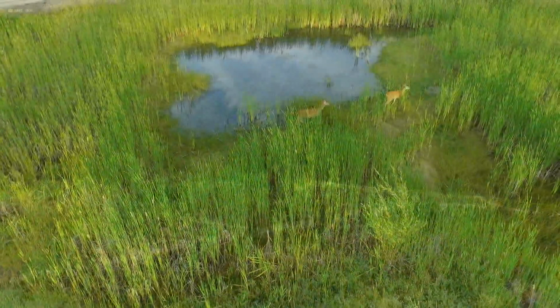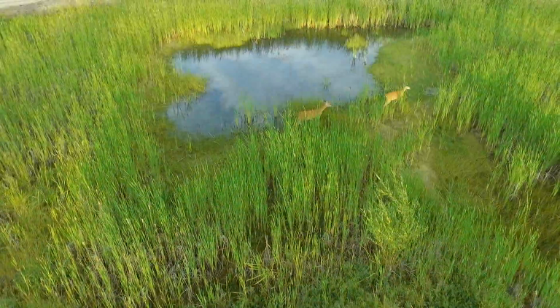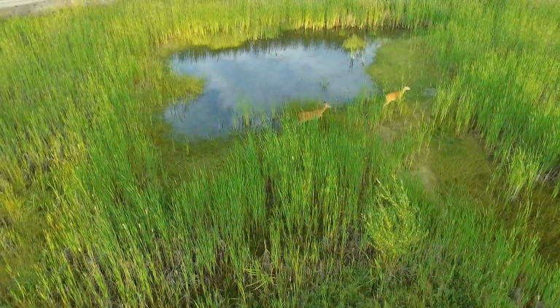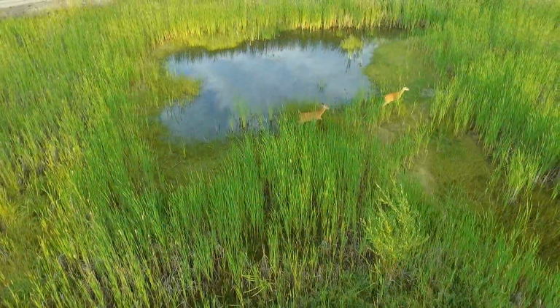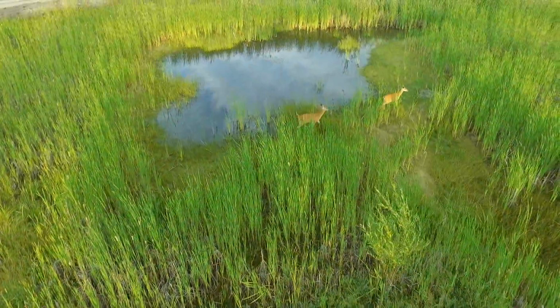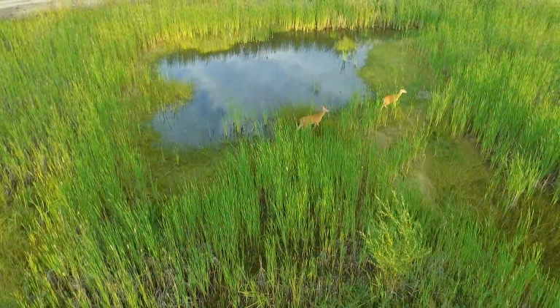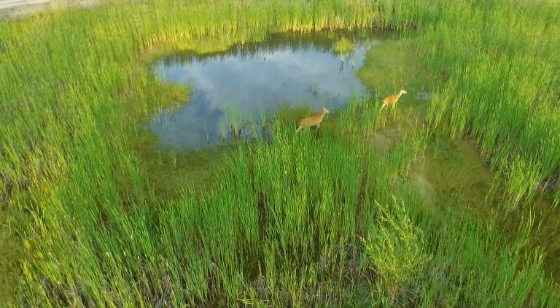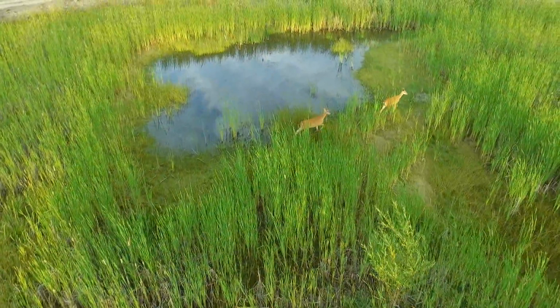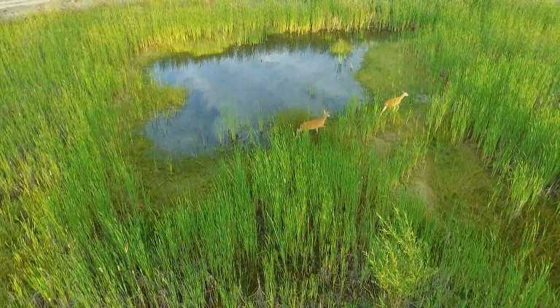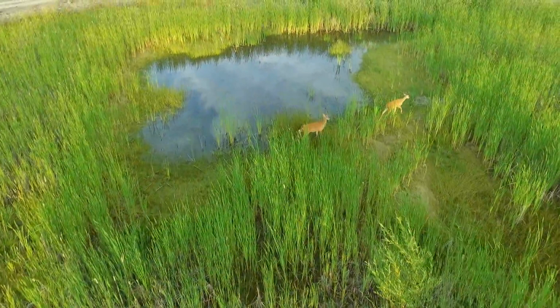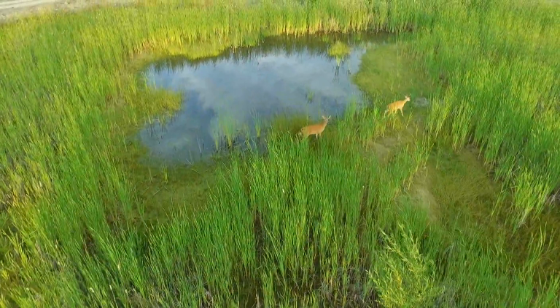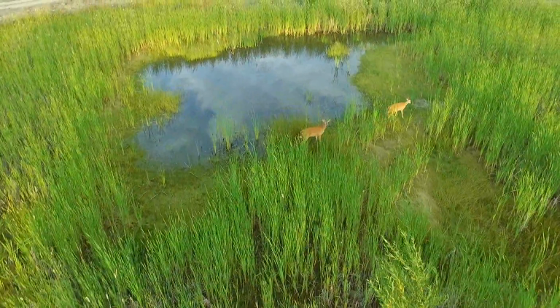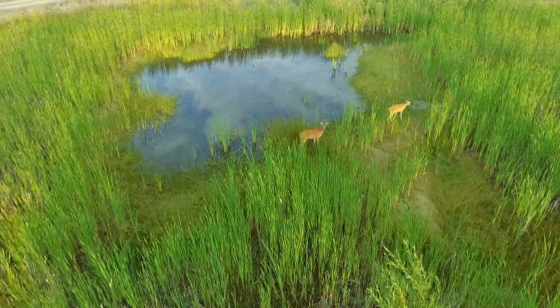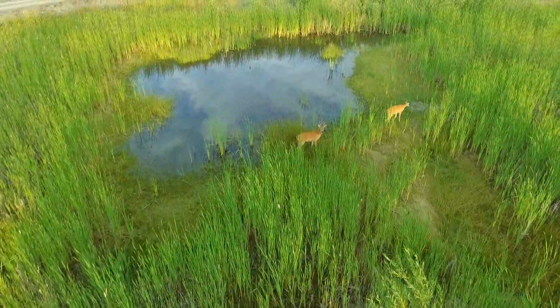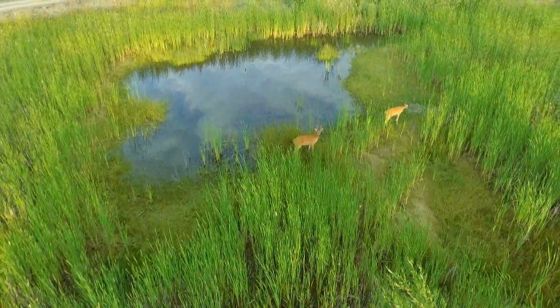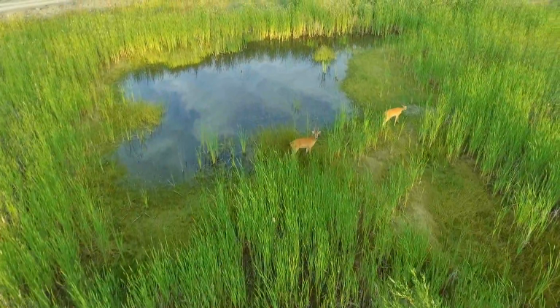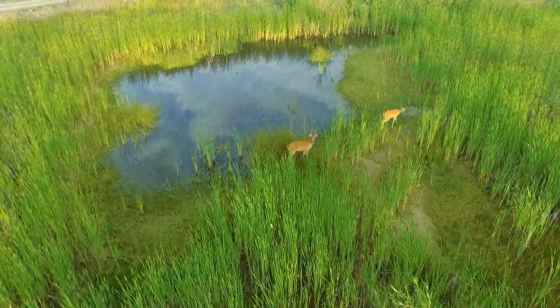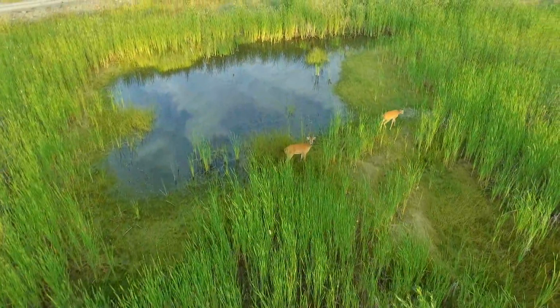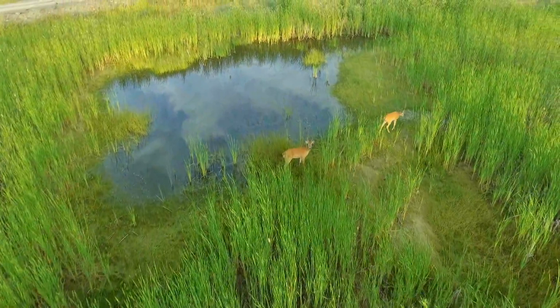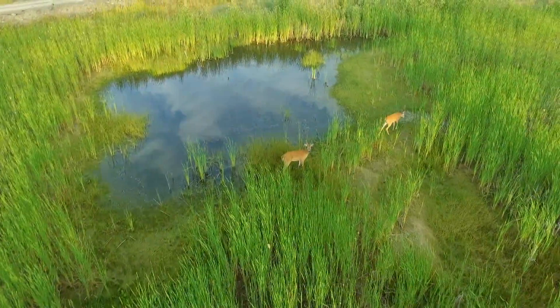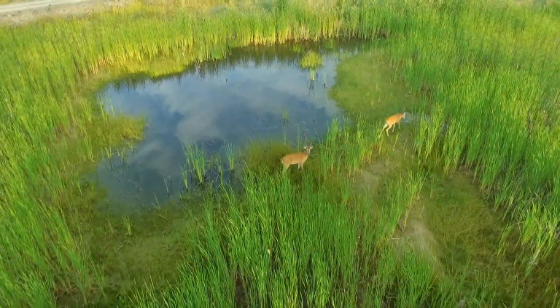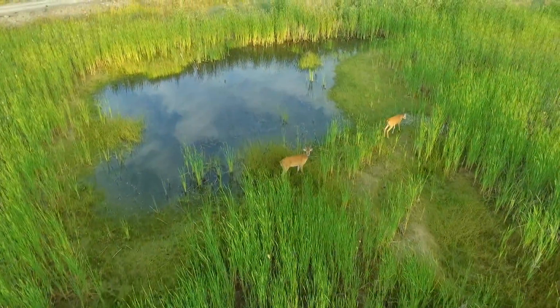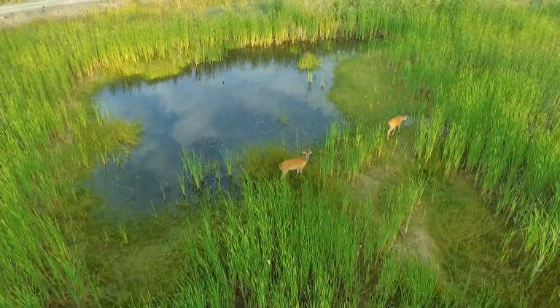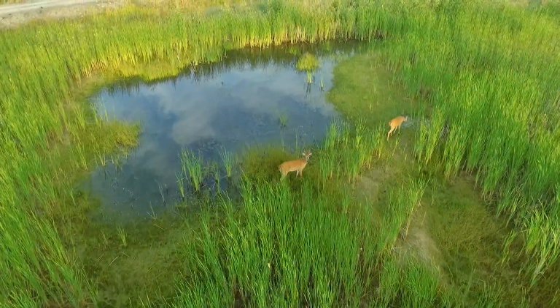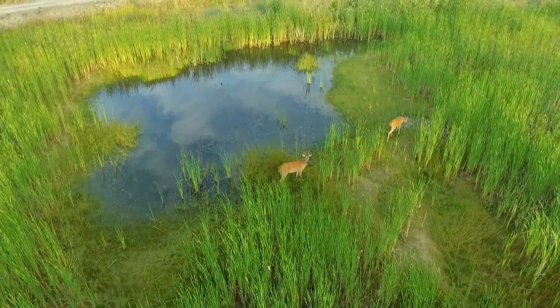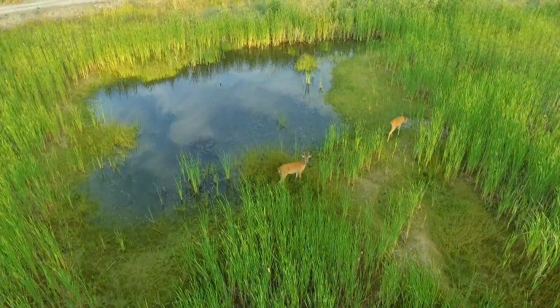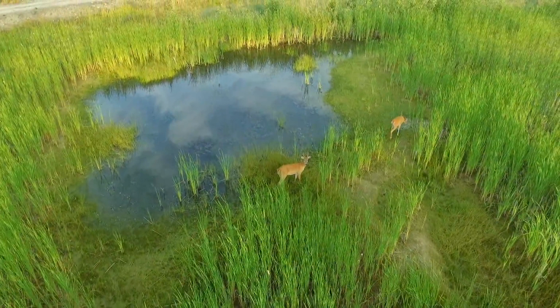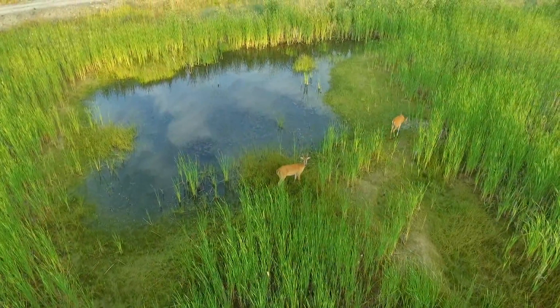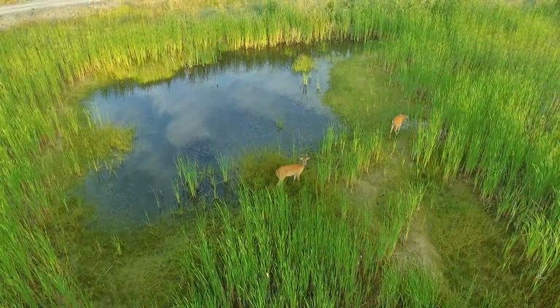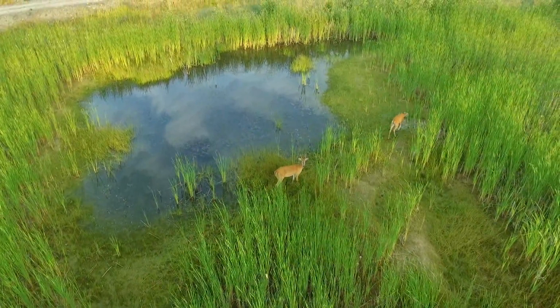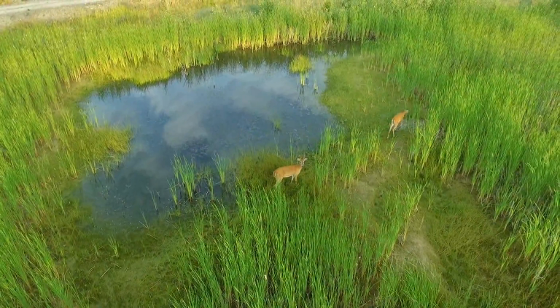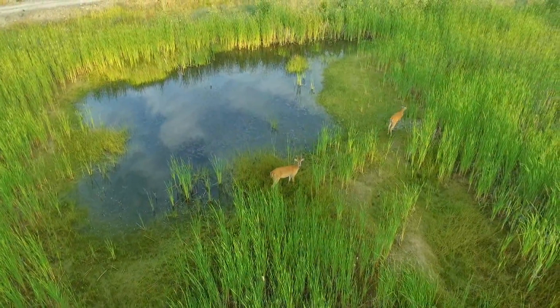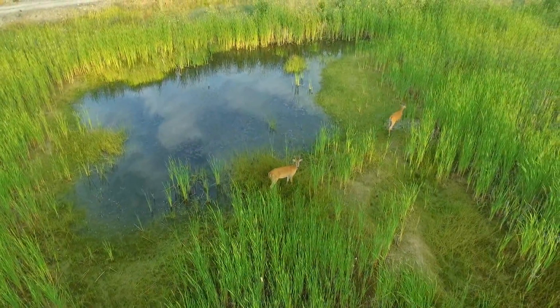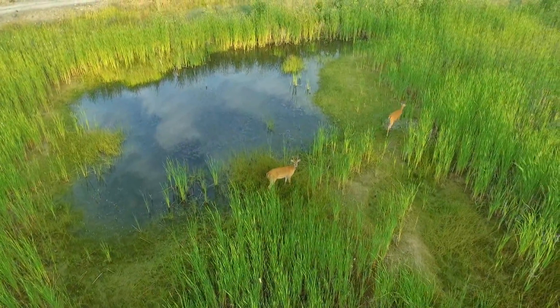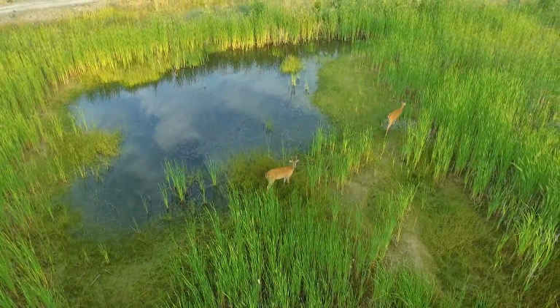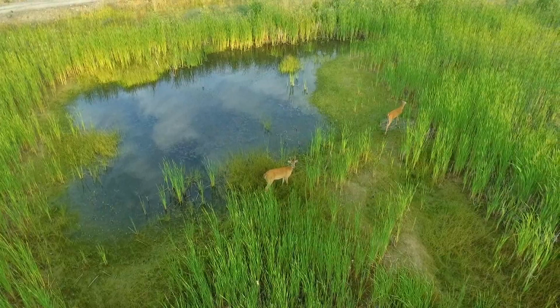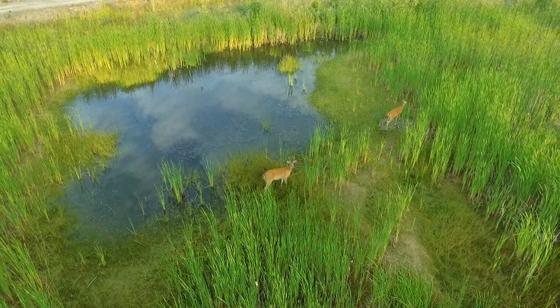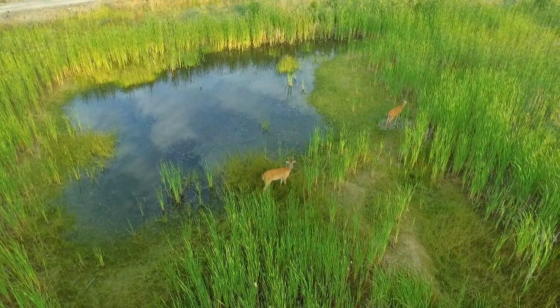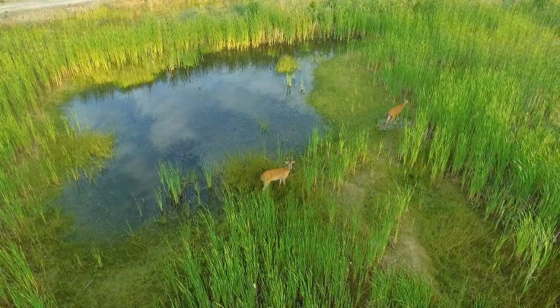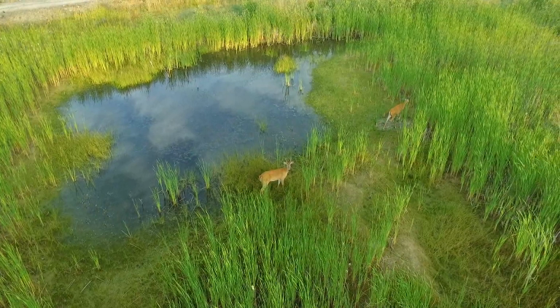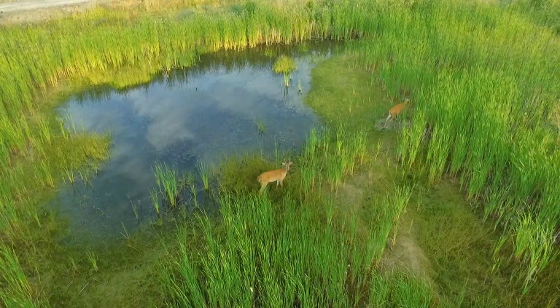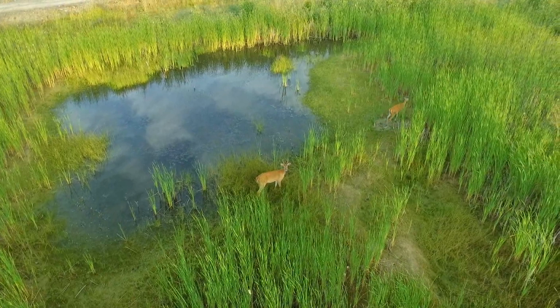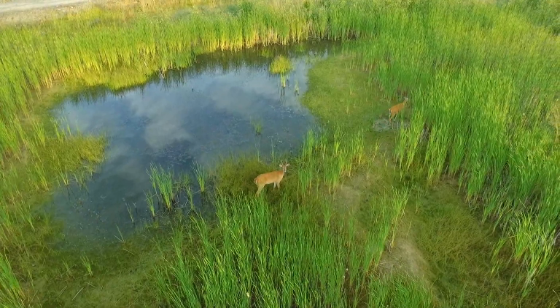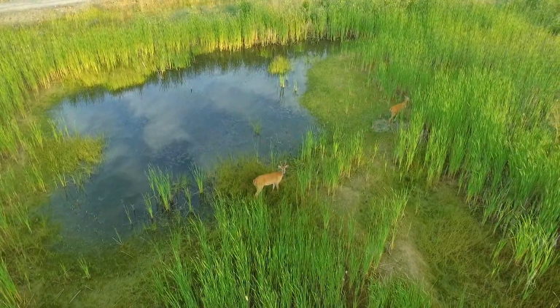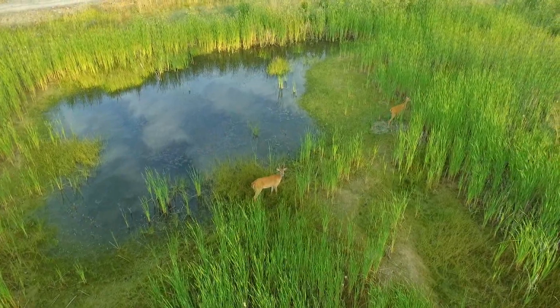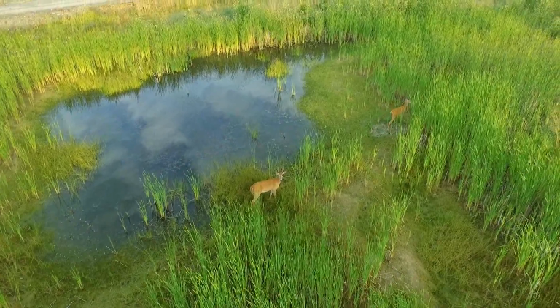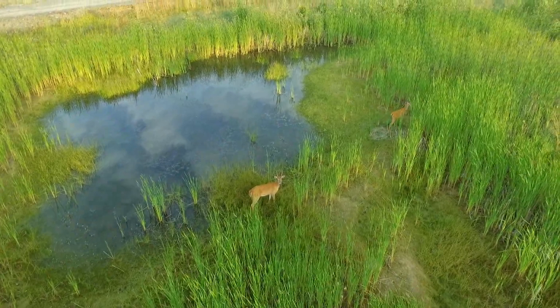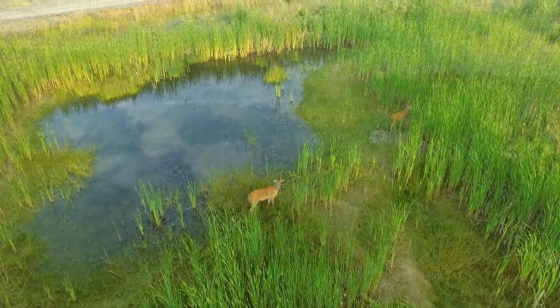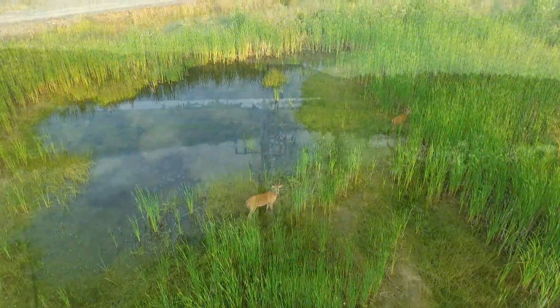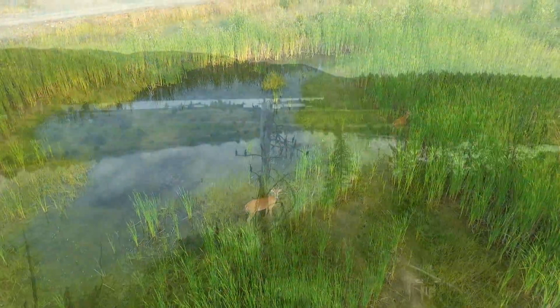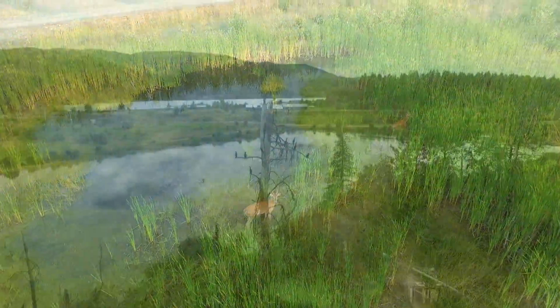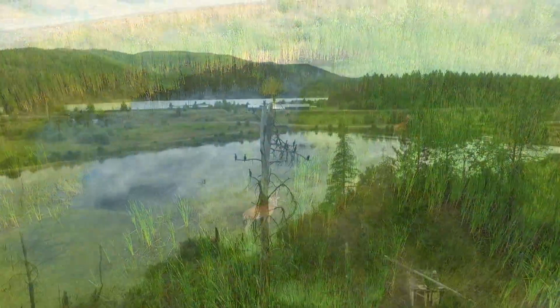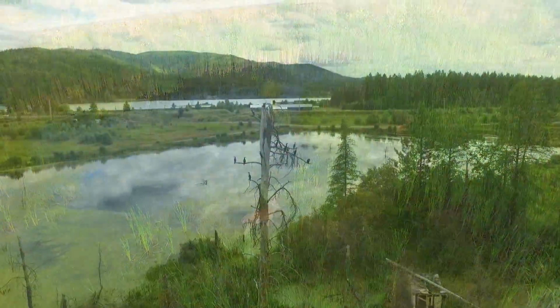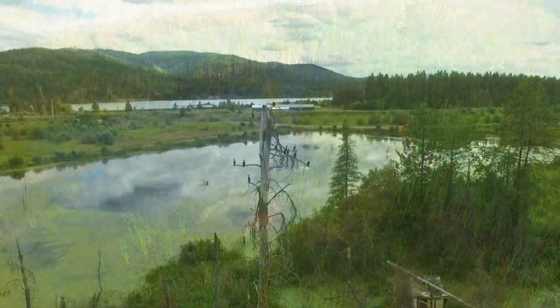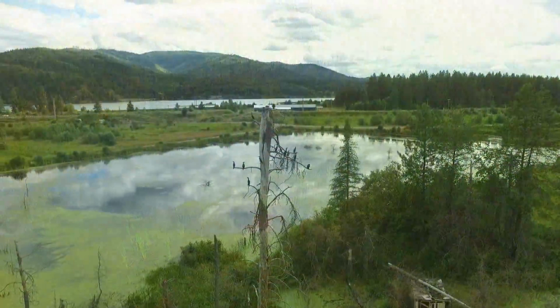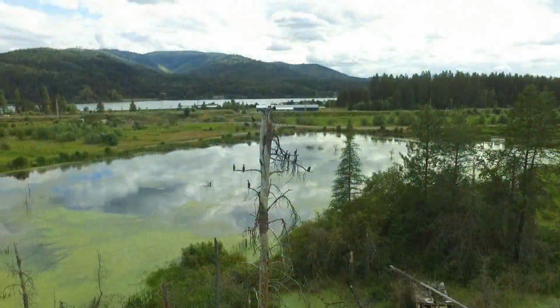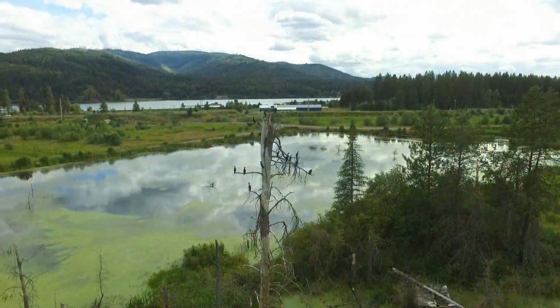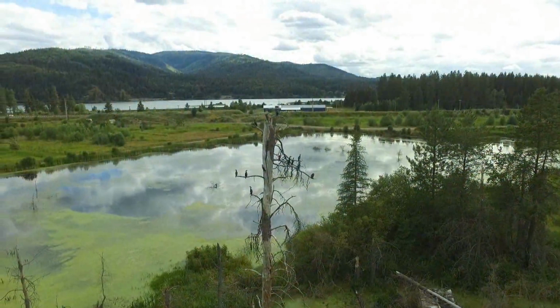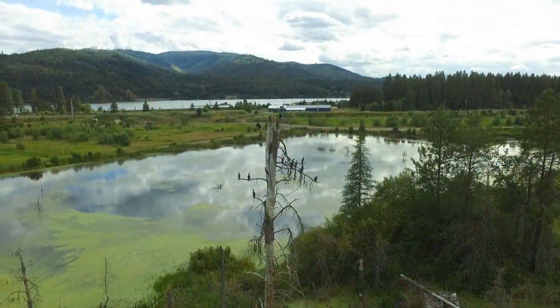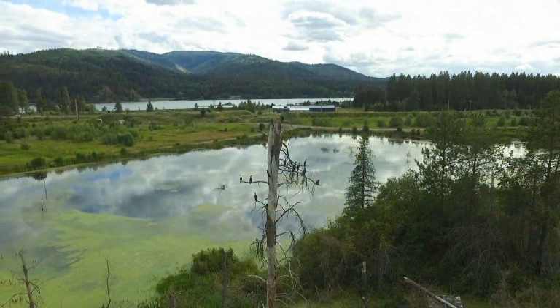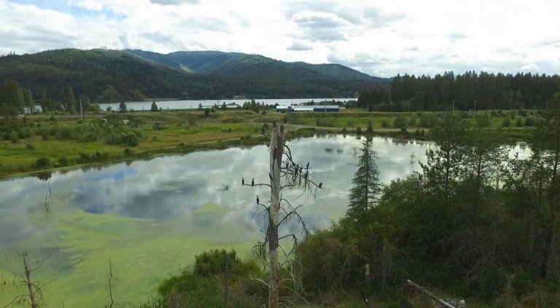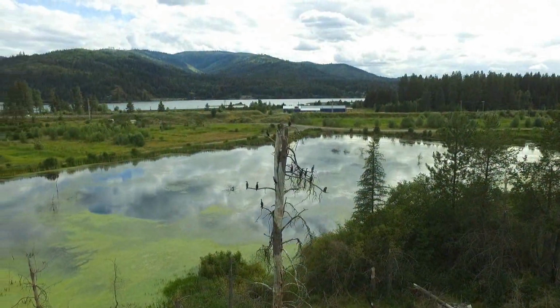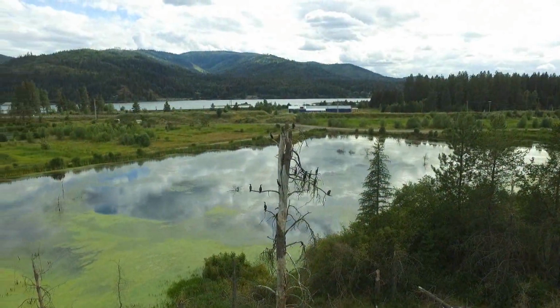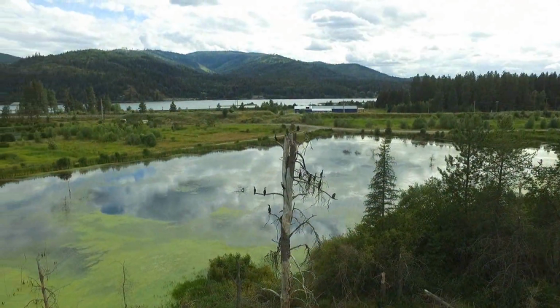The point of all this, of course, is for the wildlife — and you can't tell them what to do. But if you build it right, they will come.